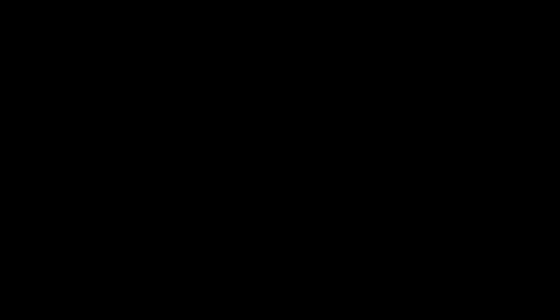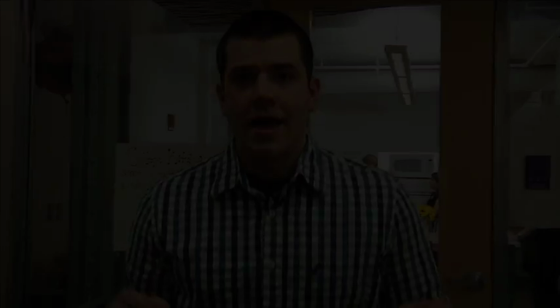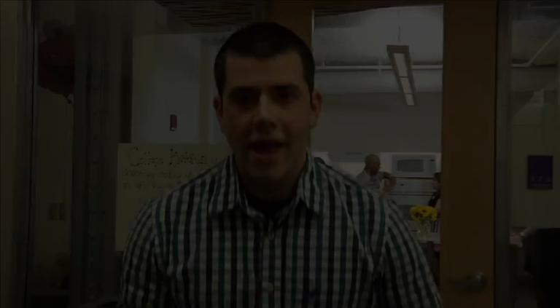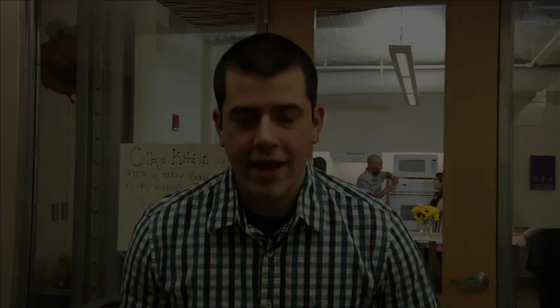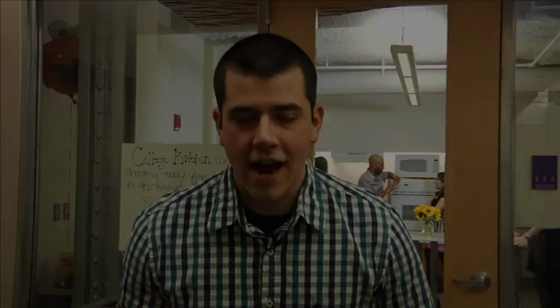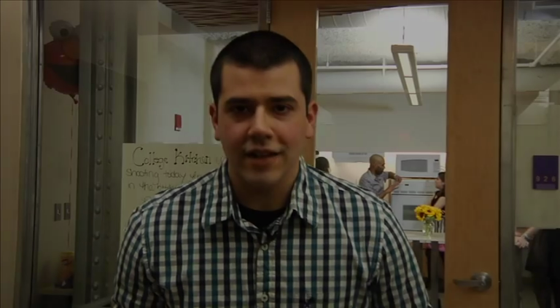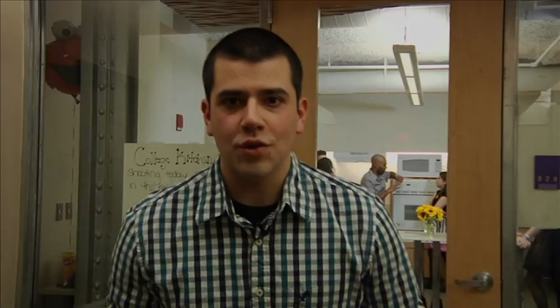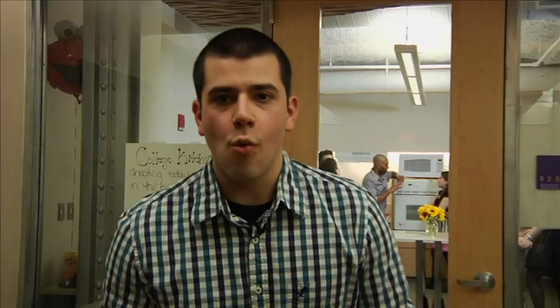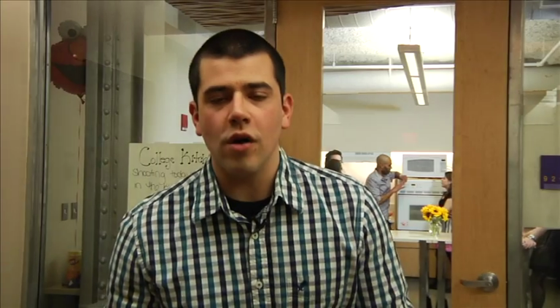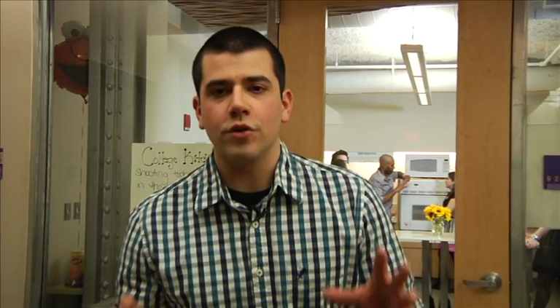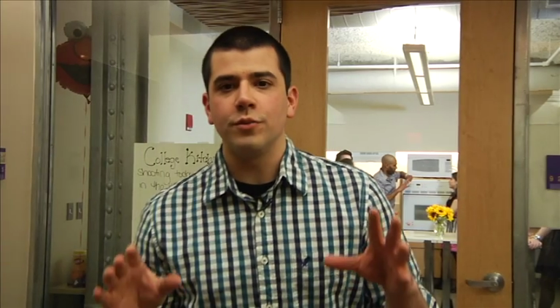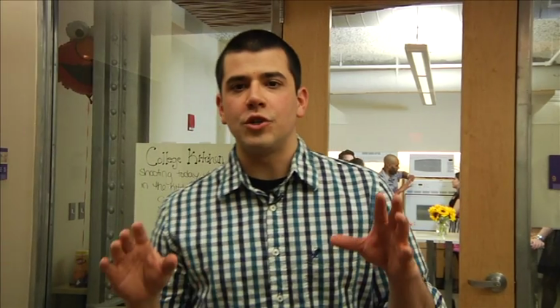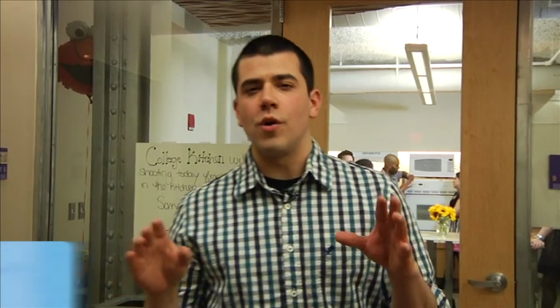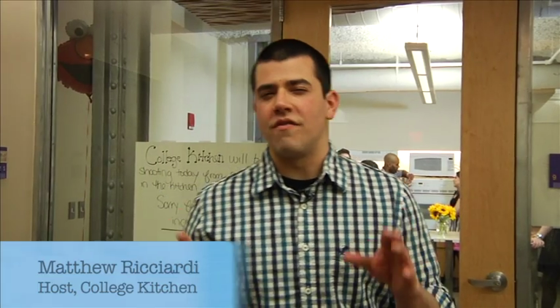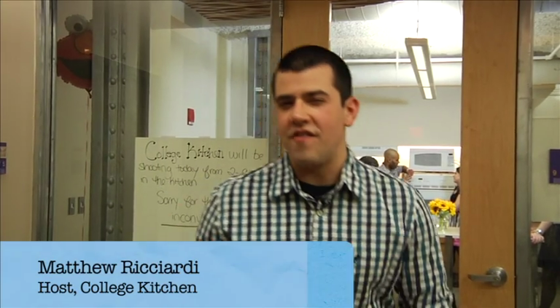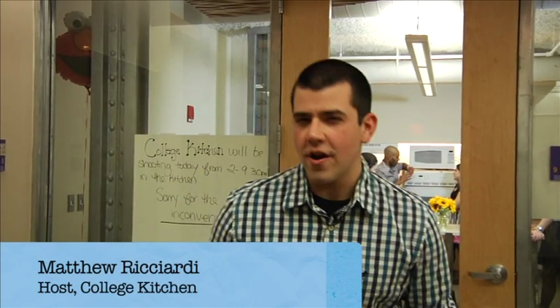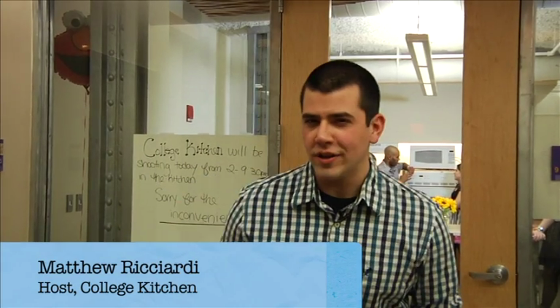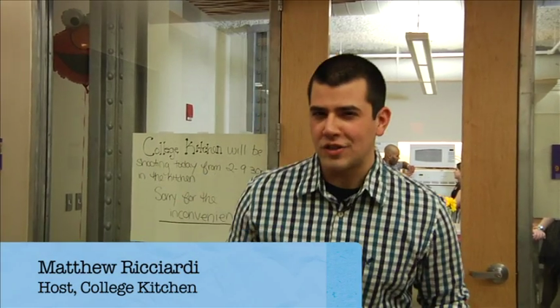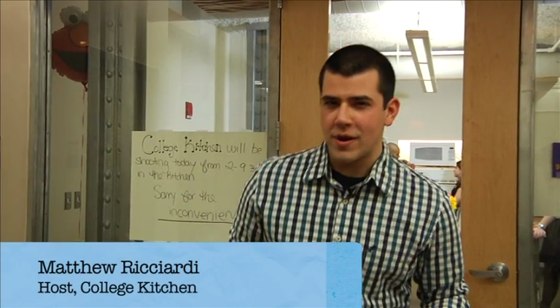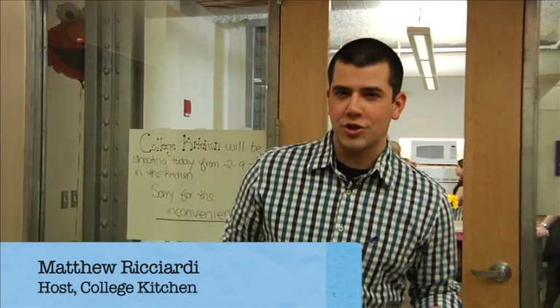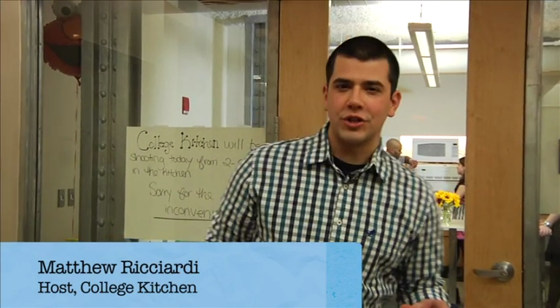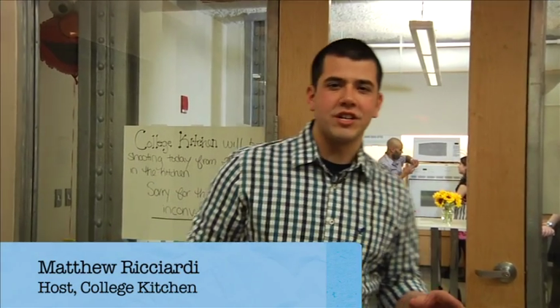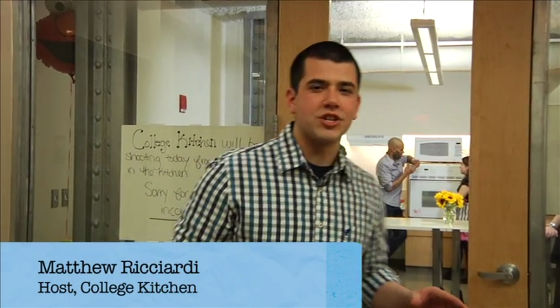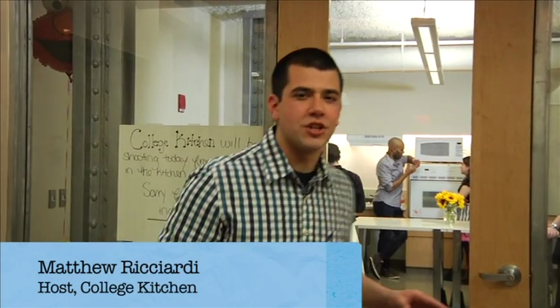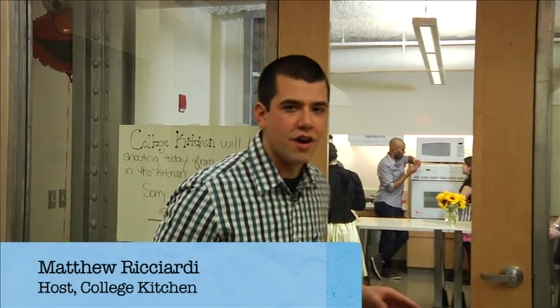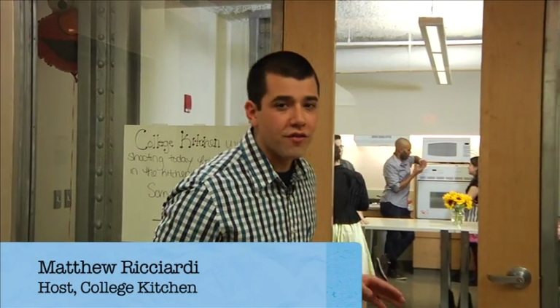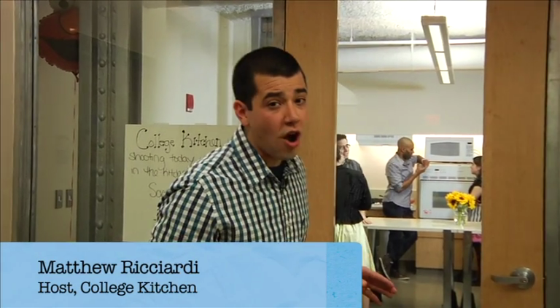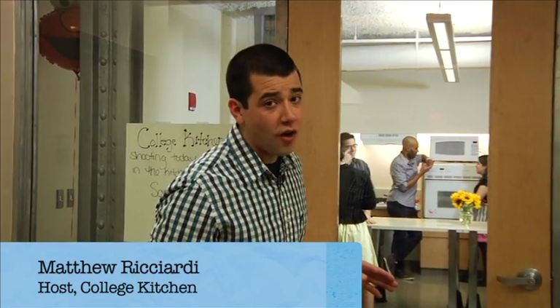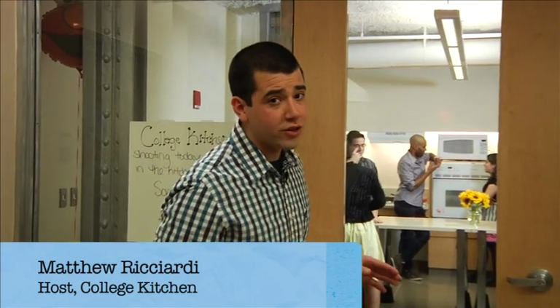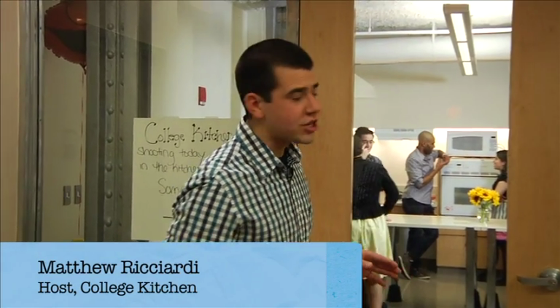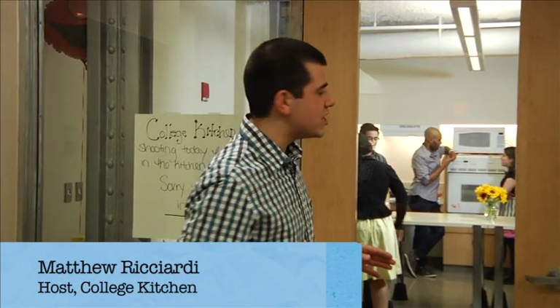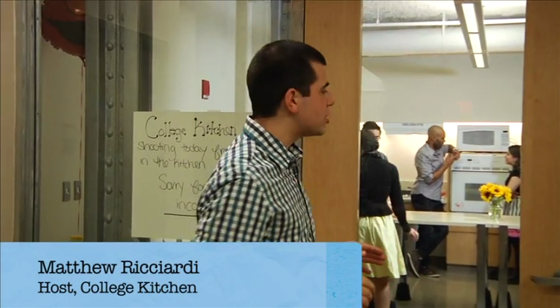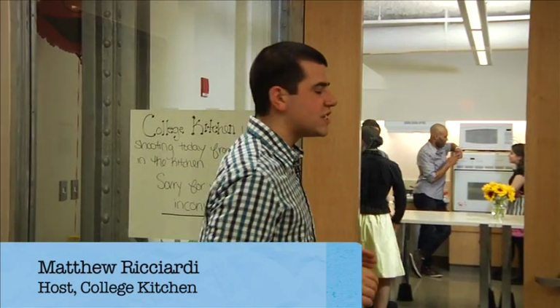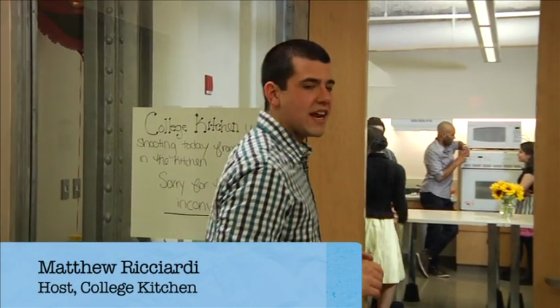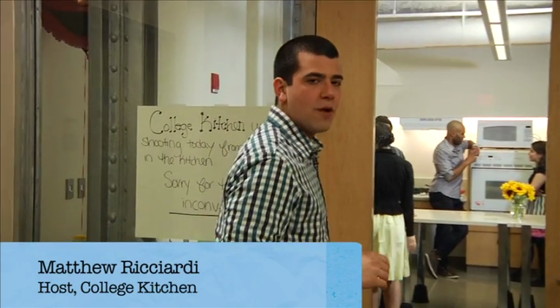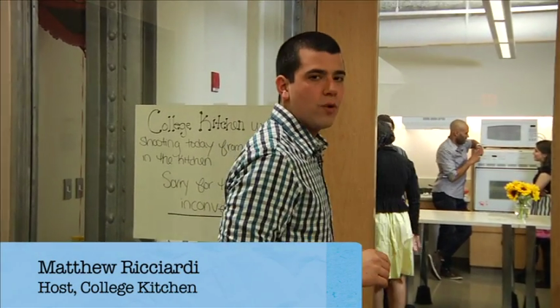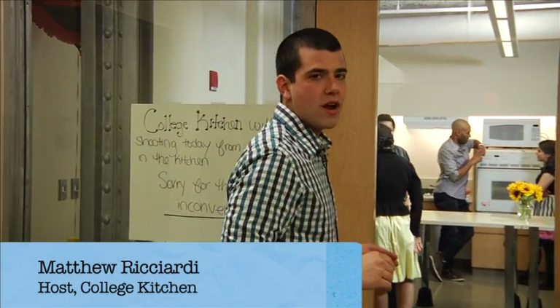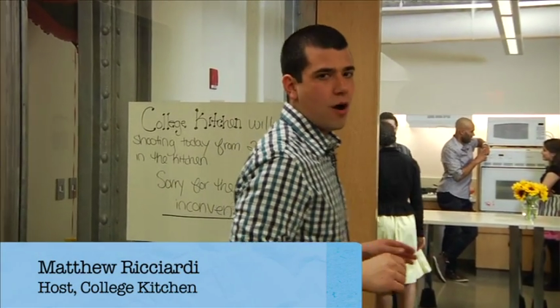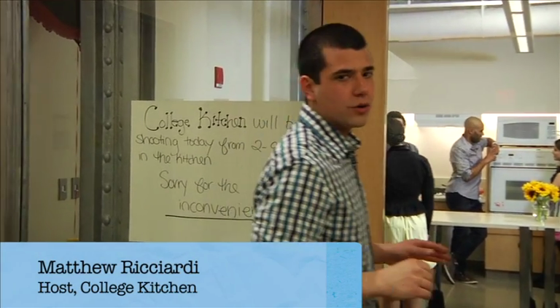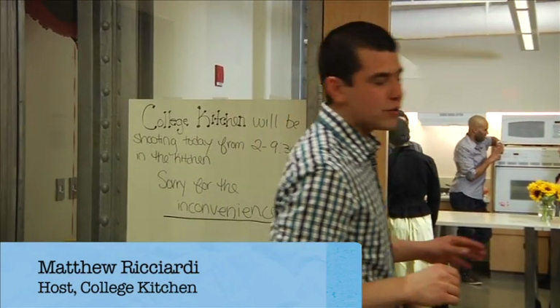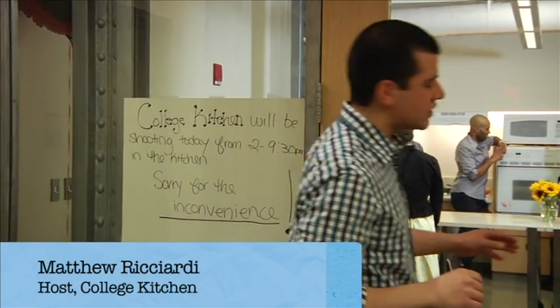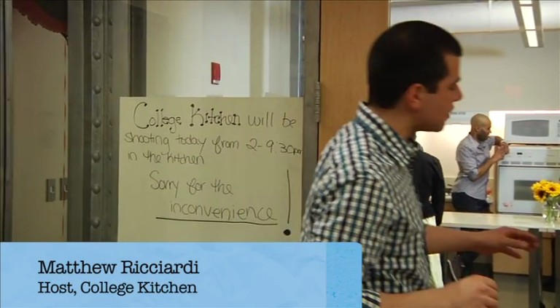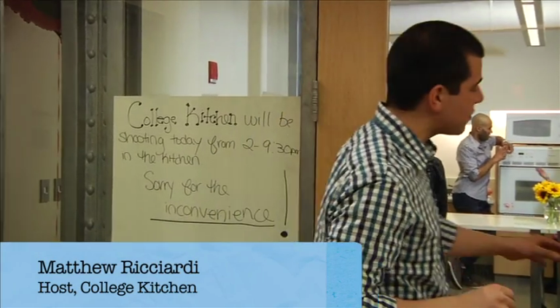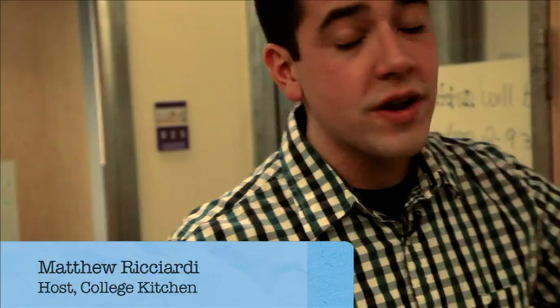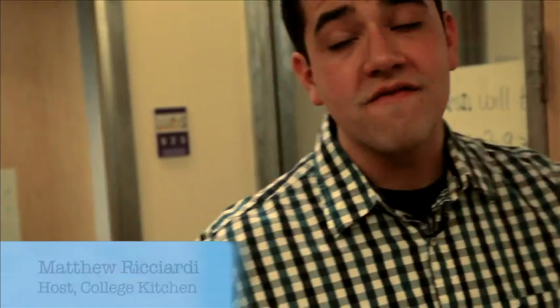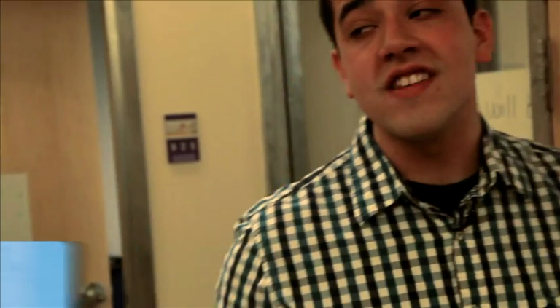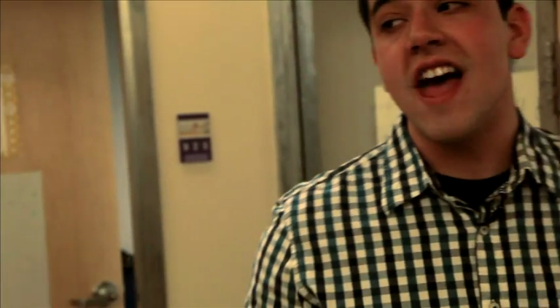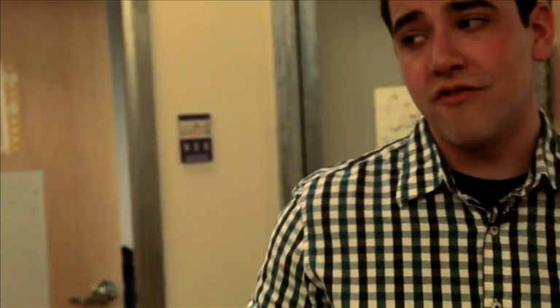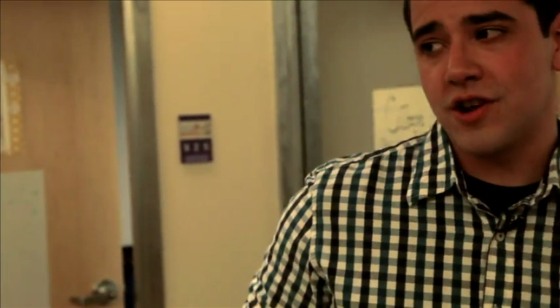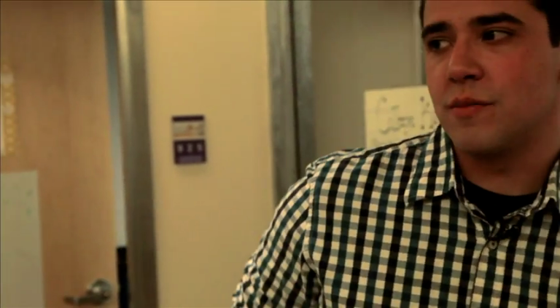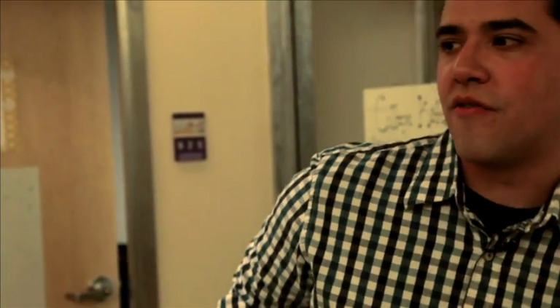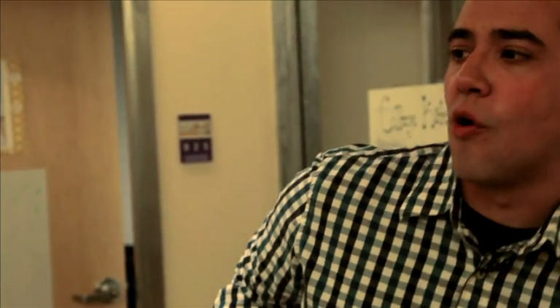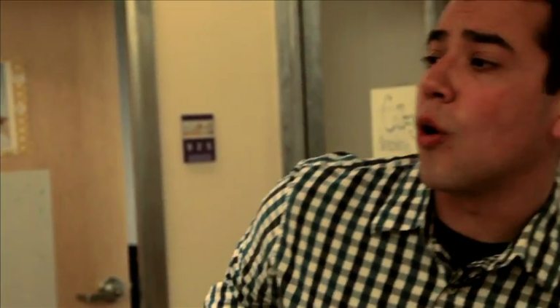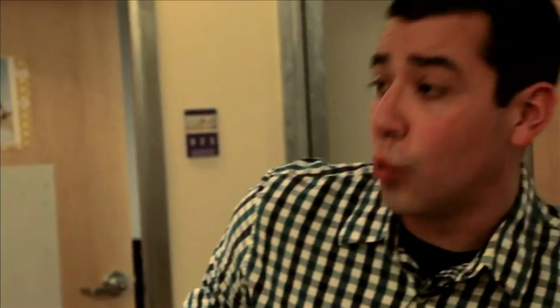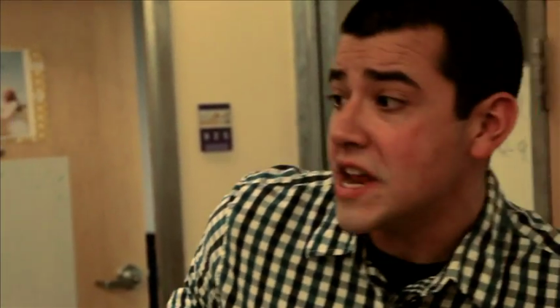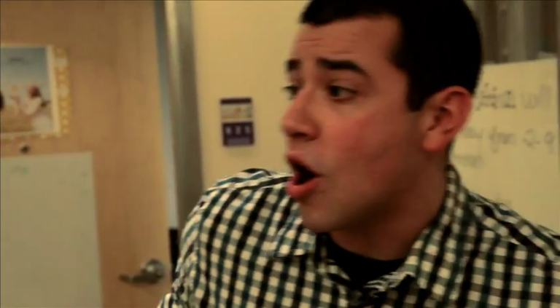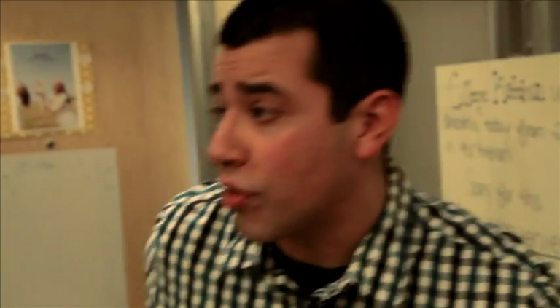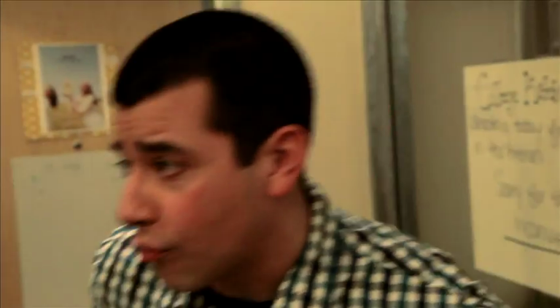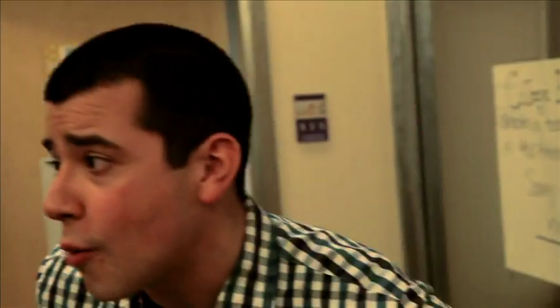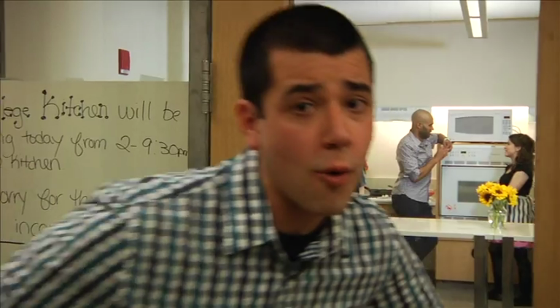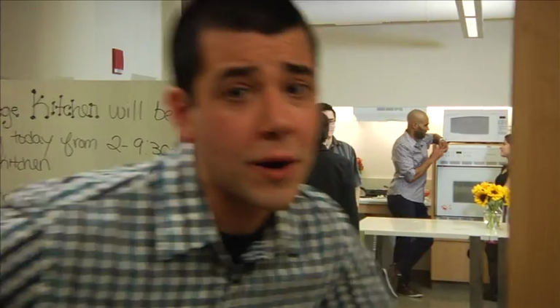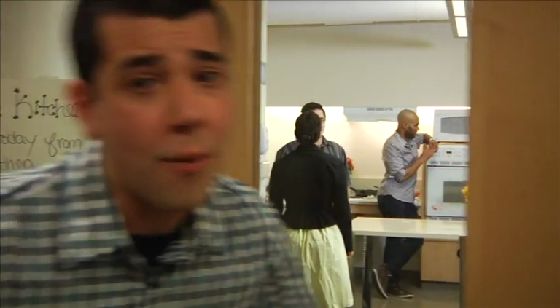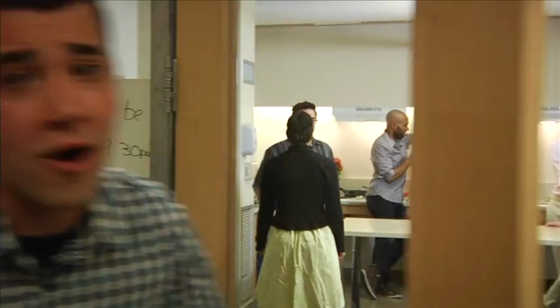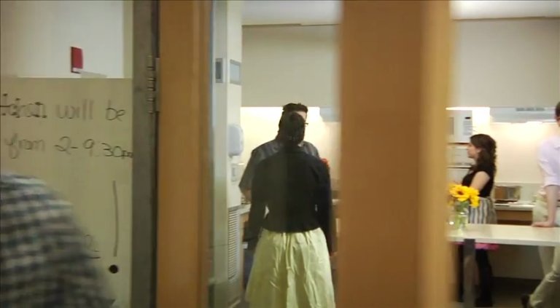Hey guys, welcome to a very special edition of College Kitchen. Today we are doing something we've never done before — we are throwing a party.